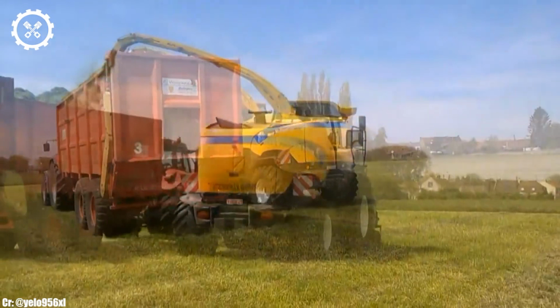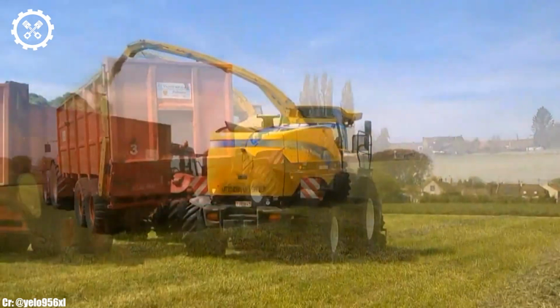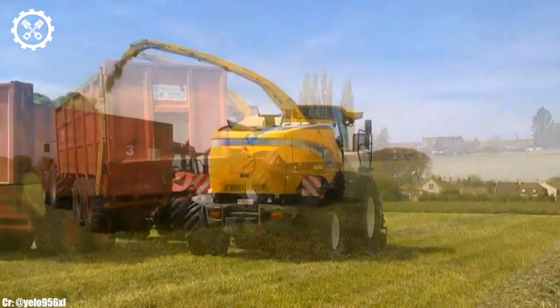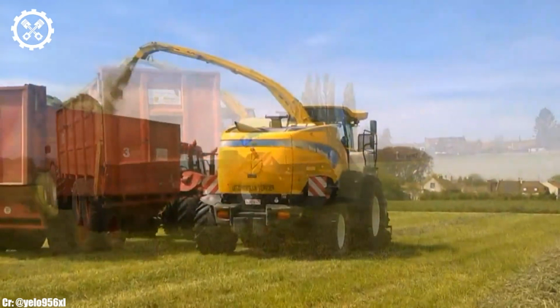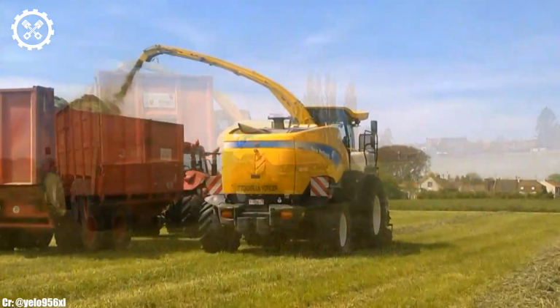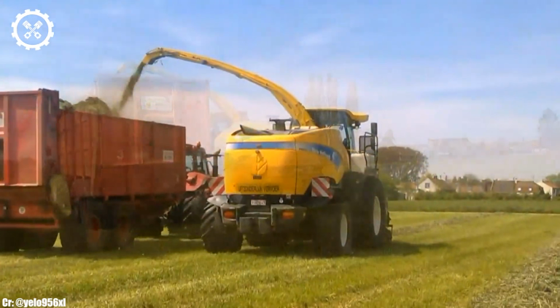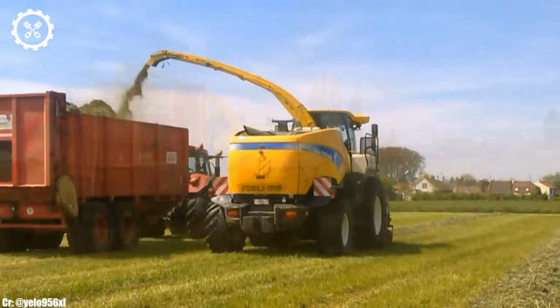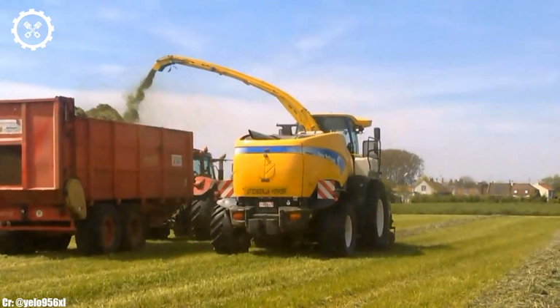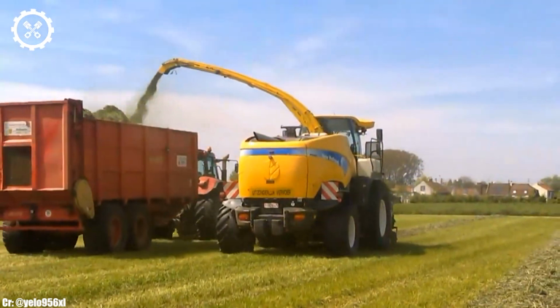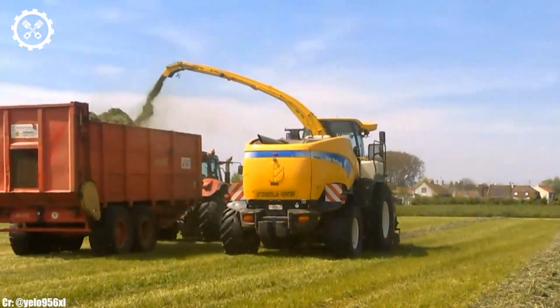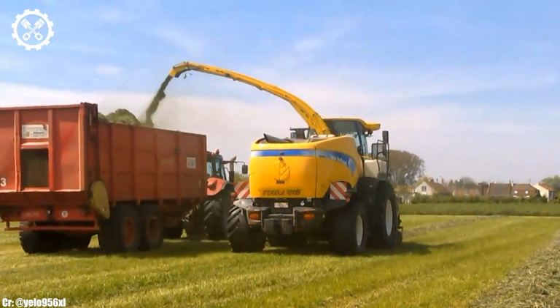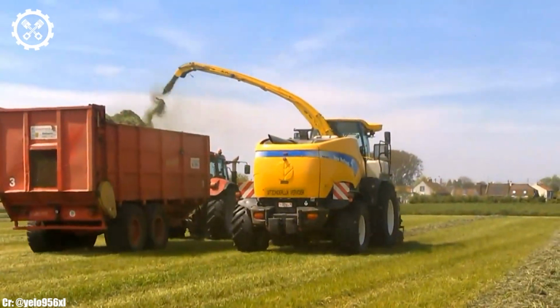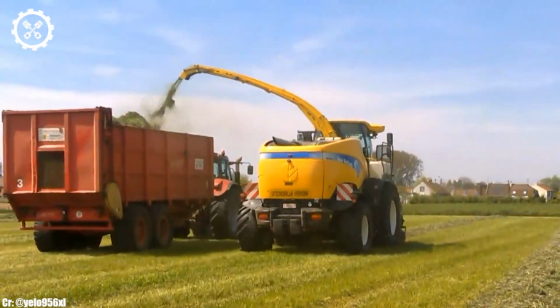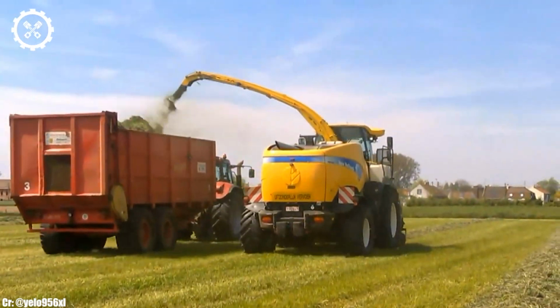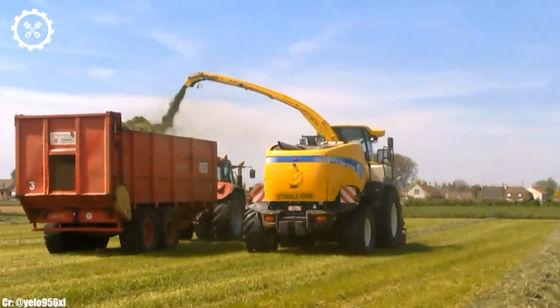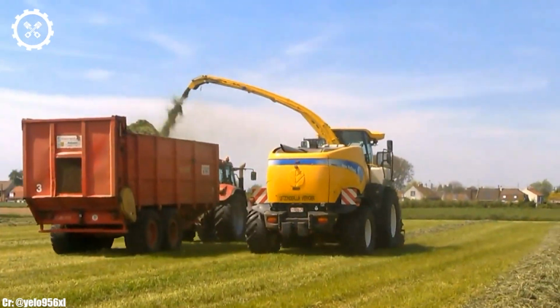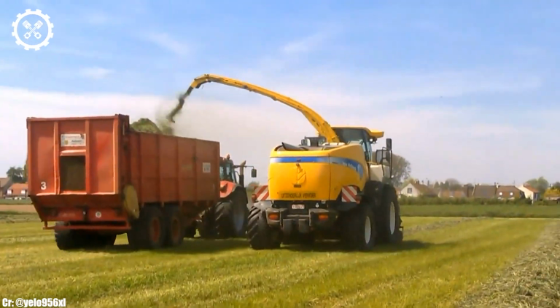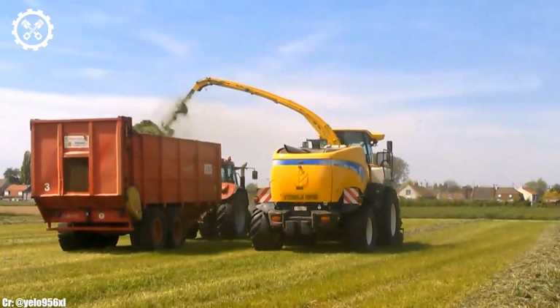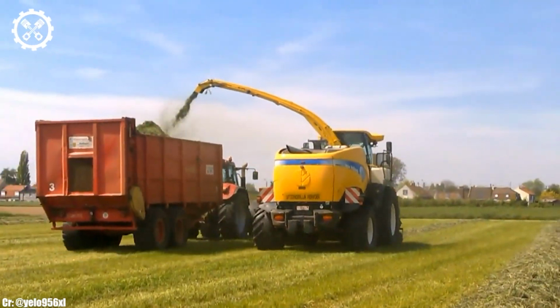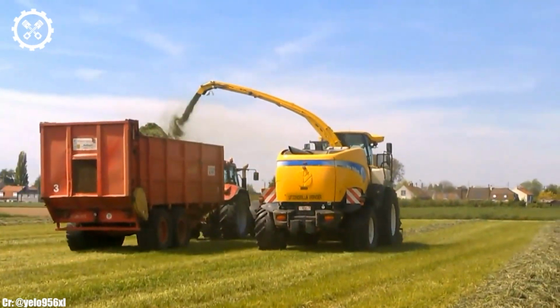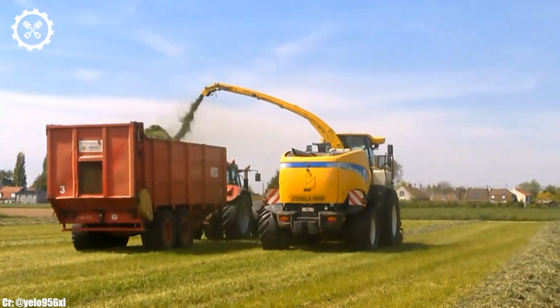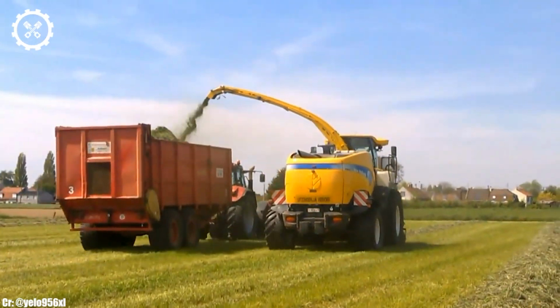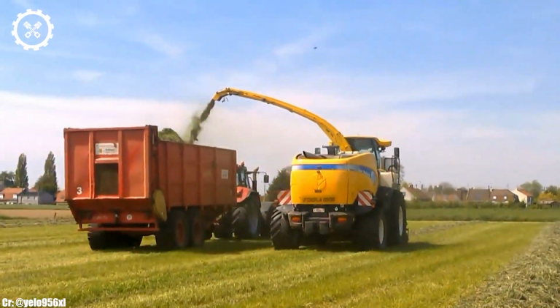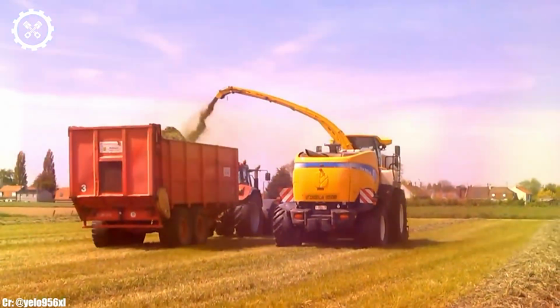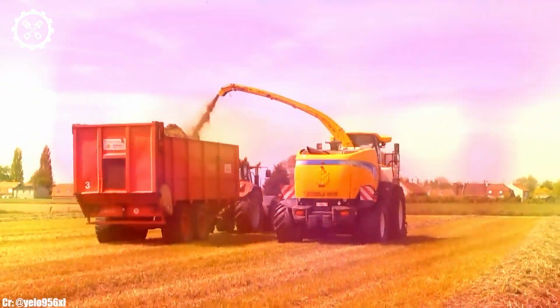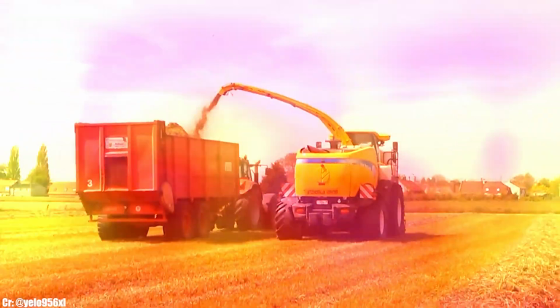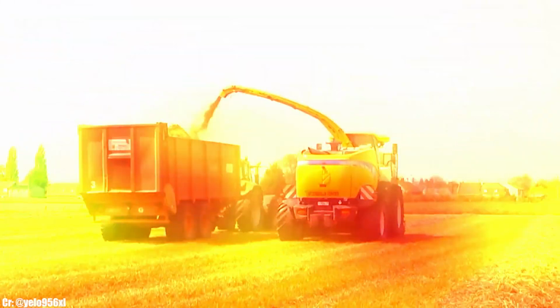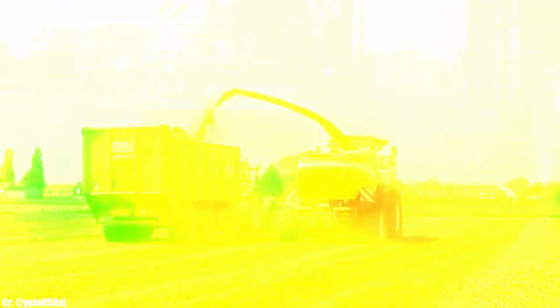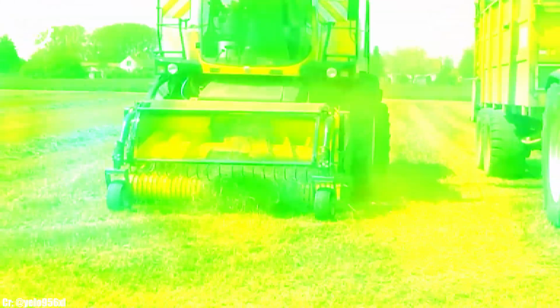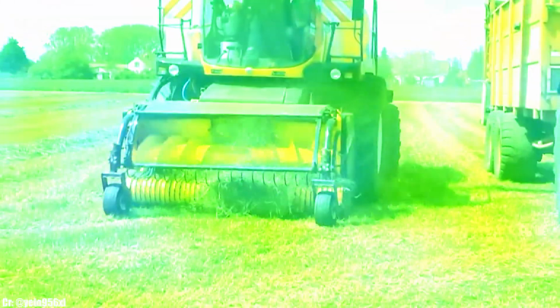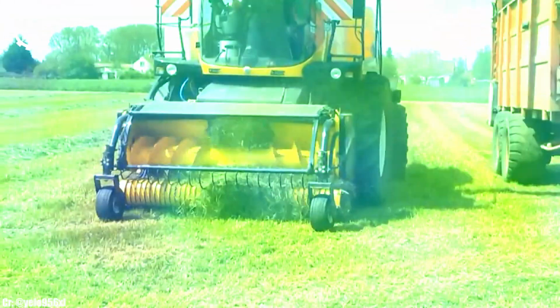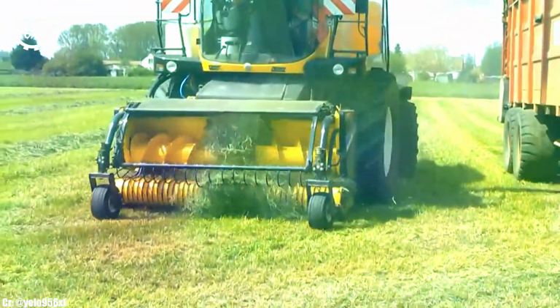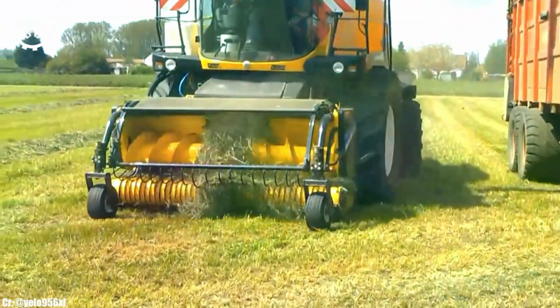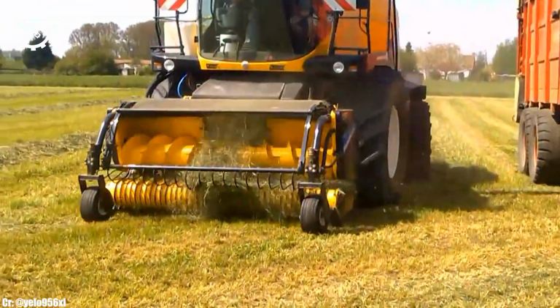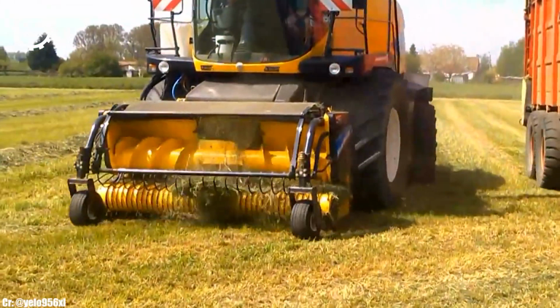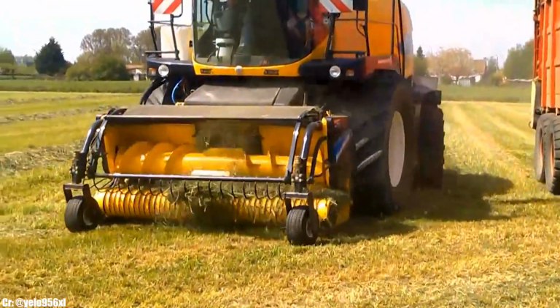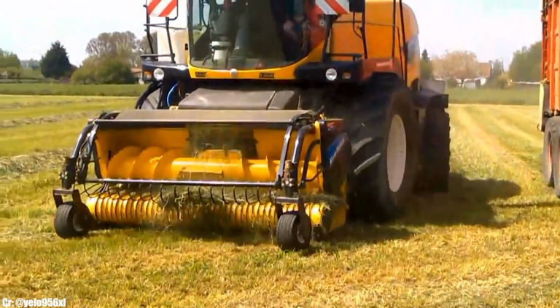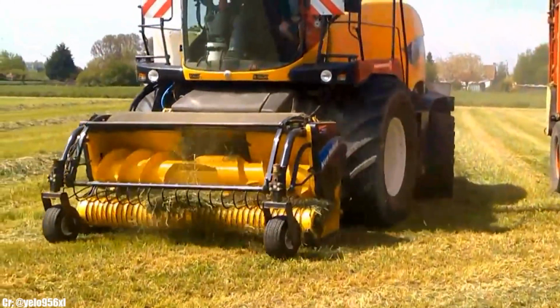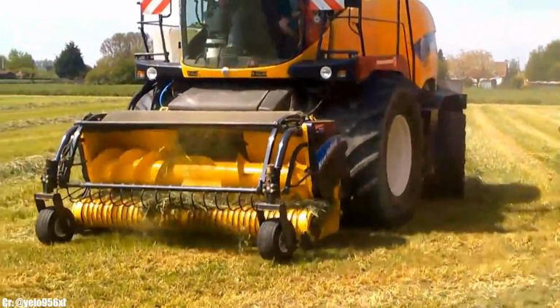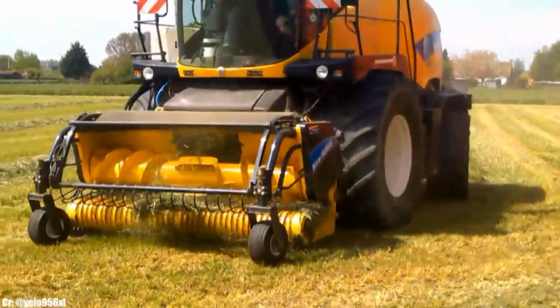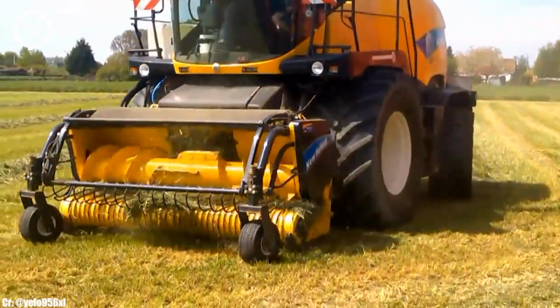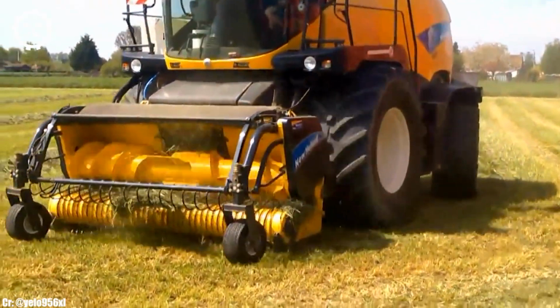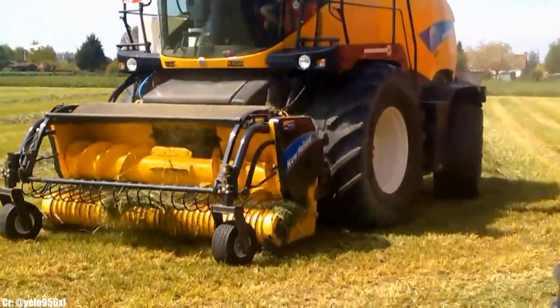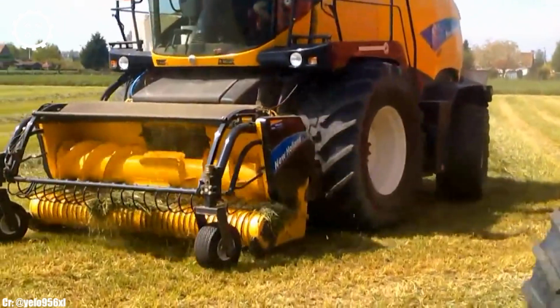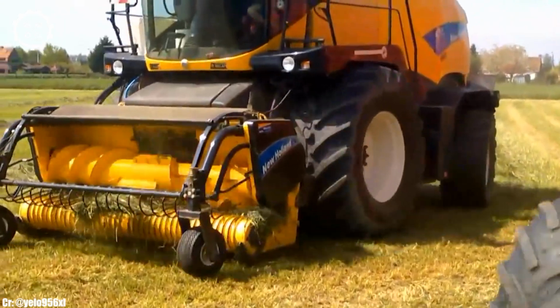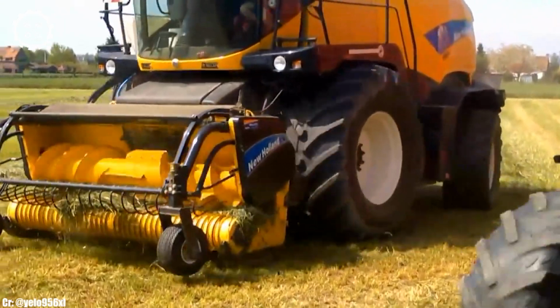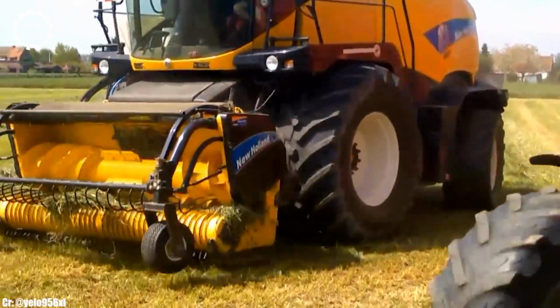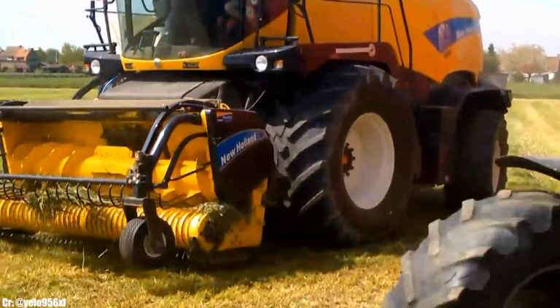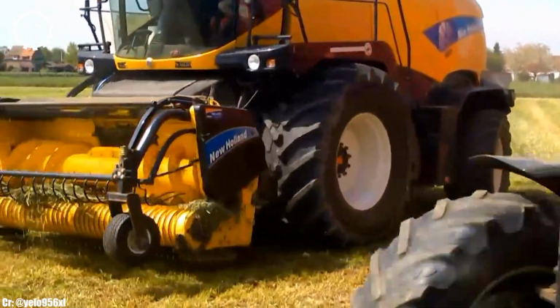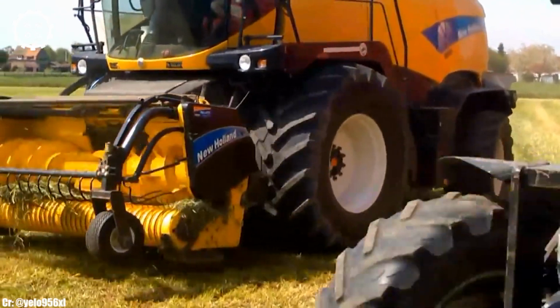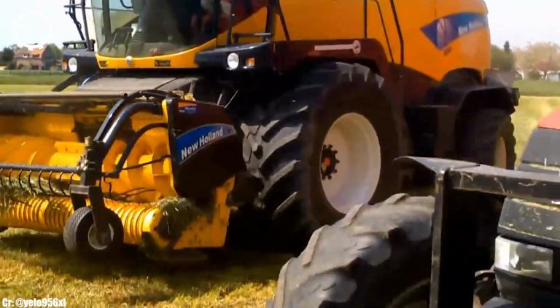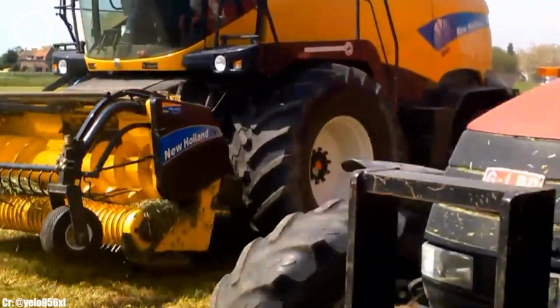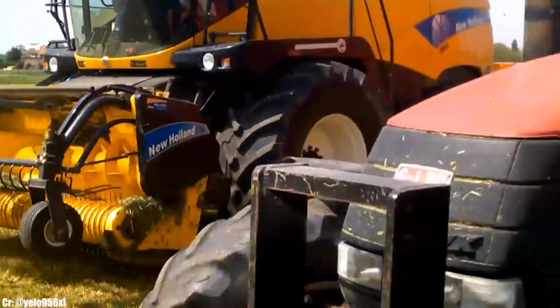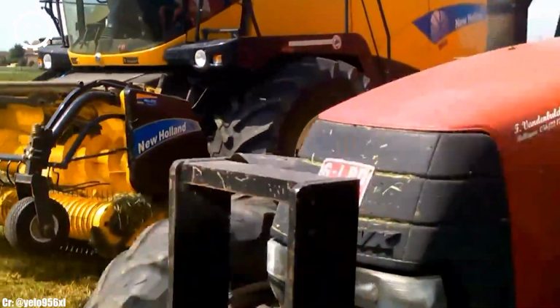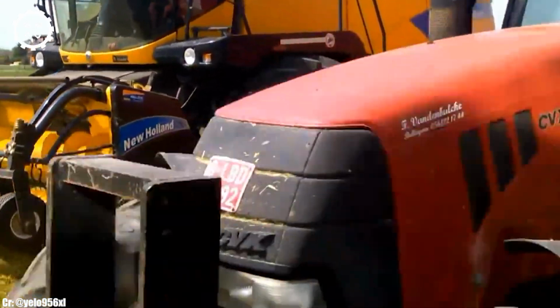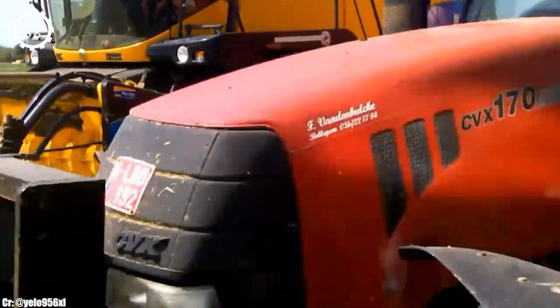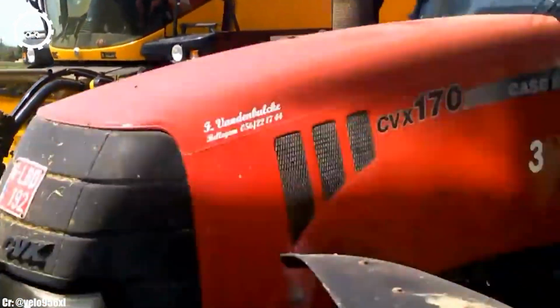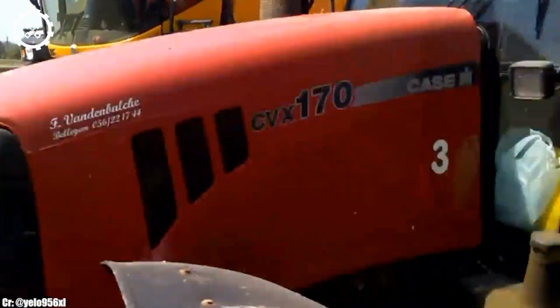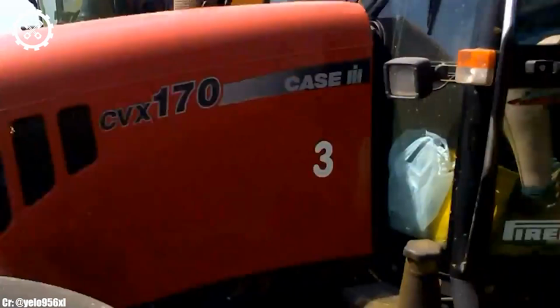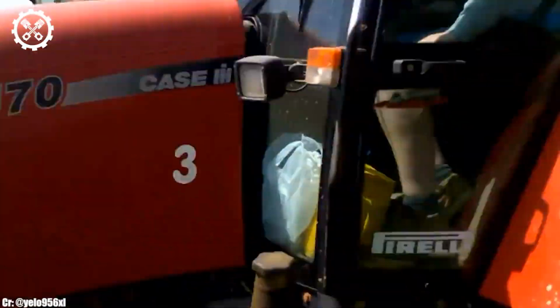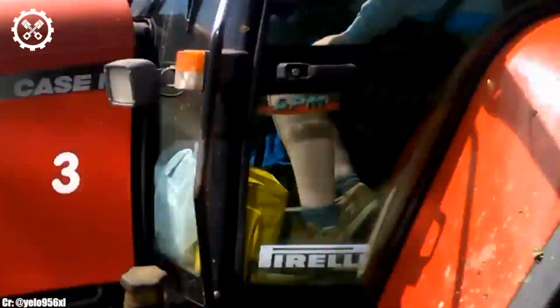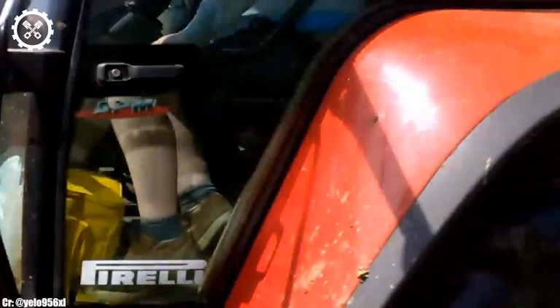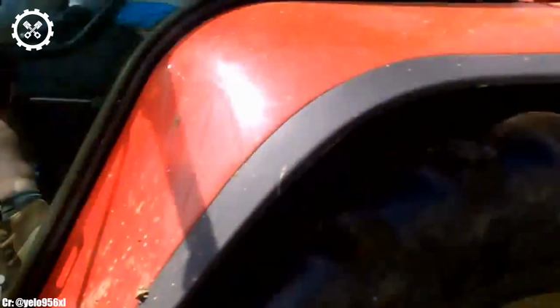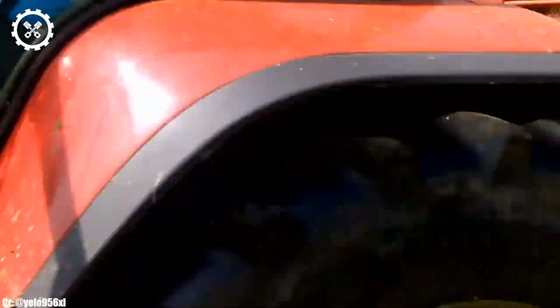Inside the spacious and operator-focused cab, the FR 9080 offers a comfortable and highly productive workspace.